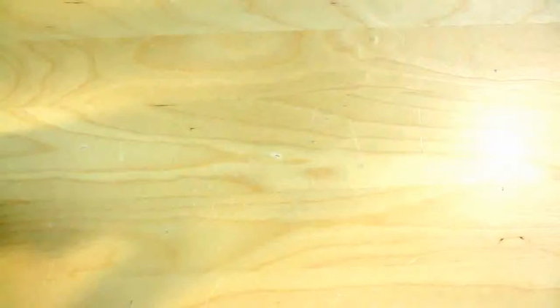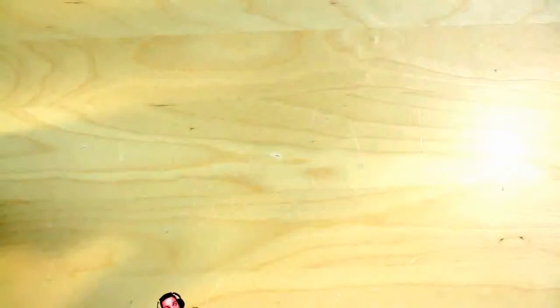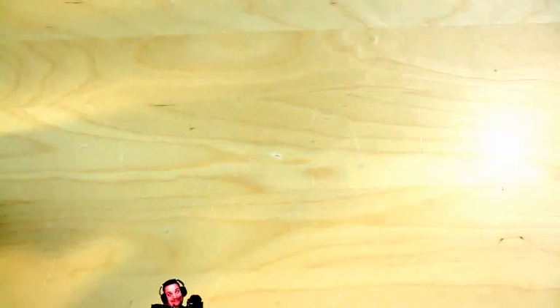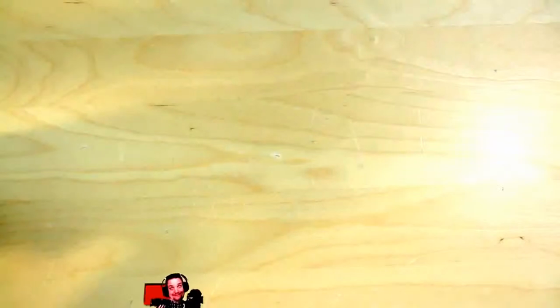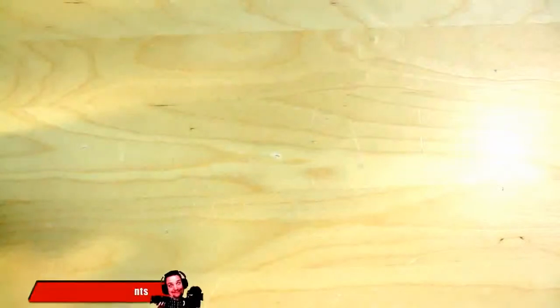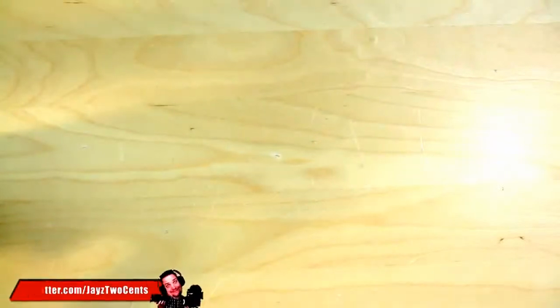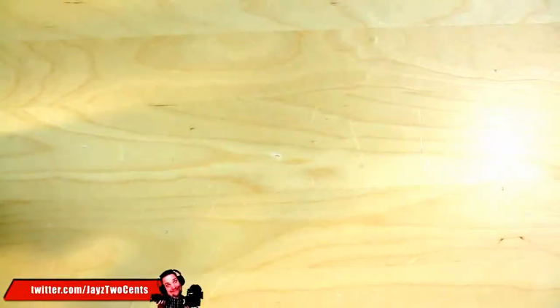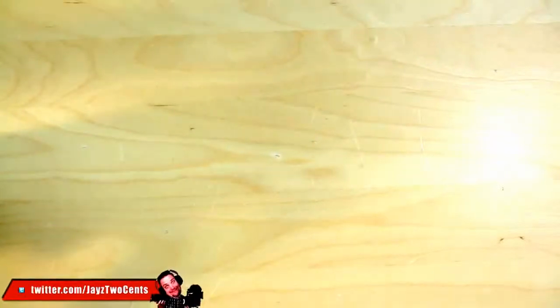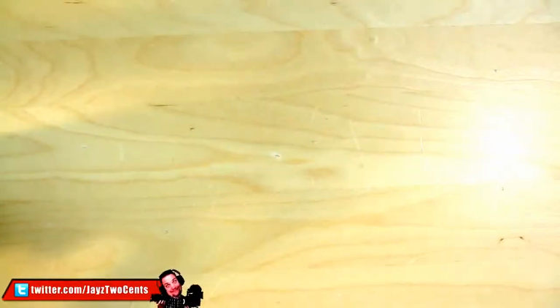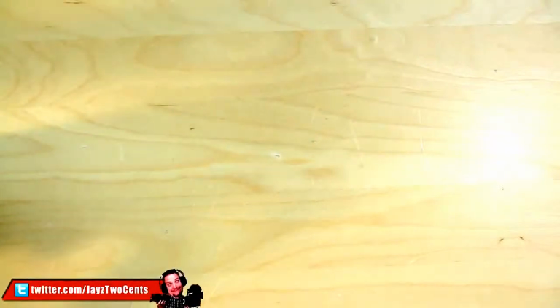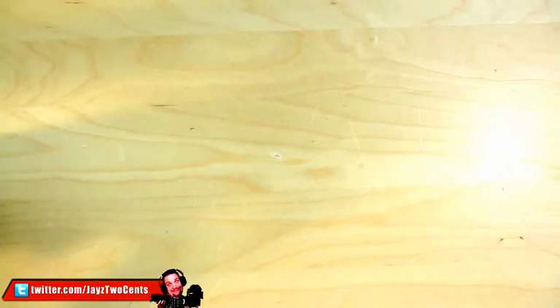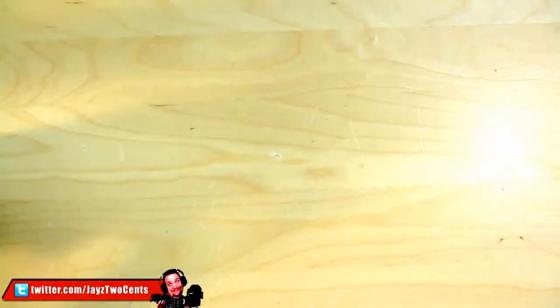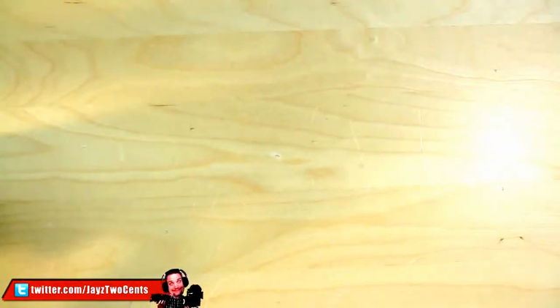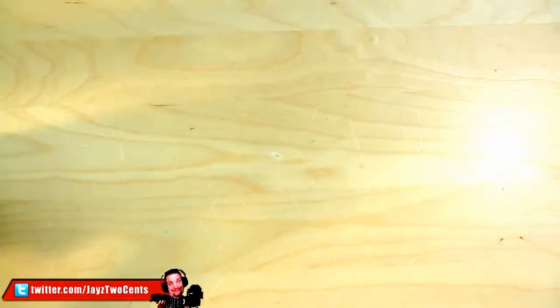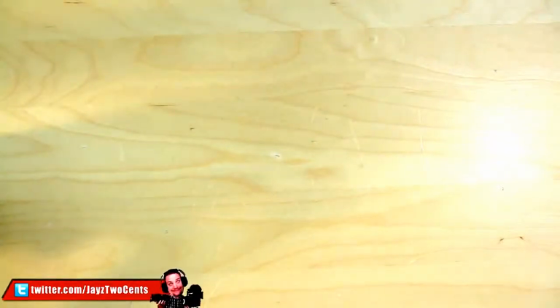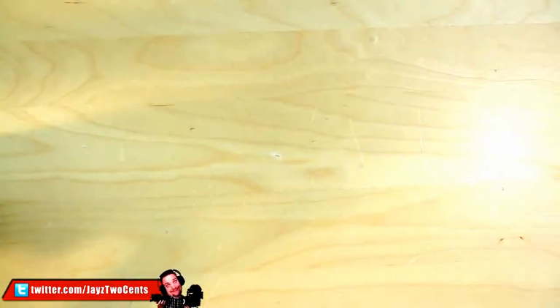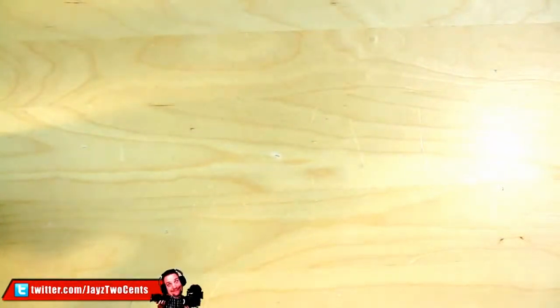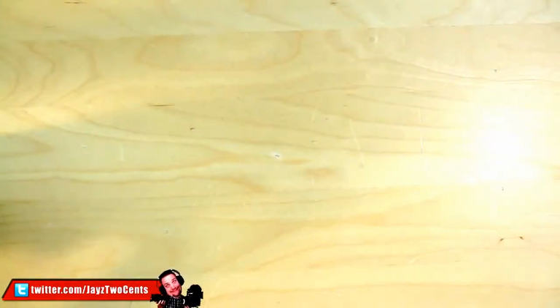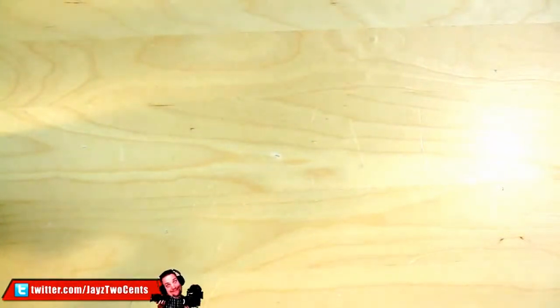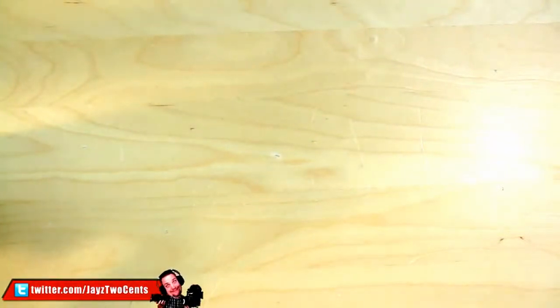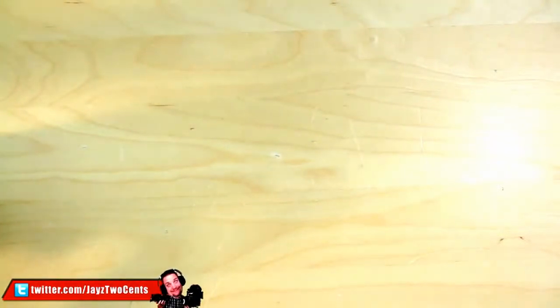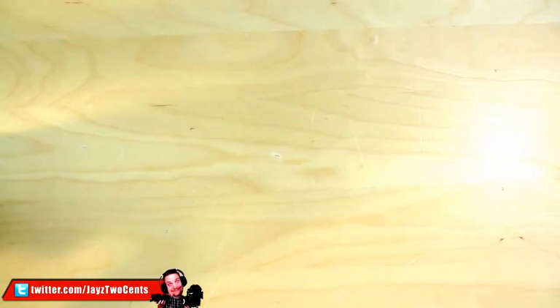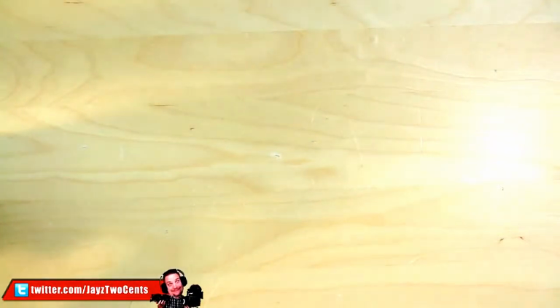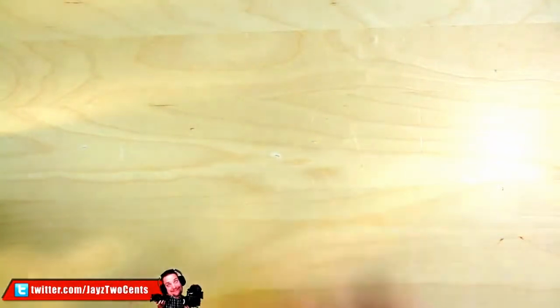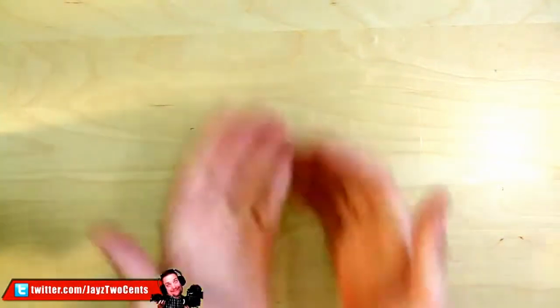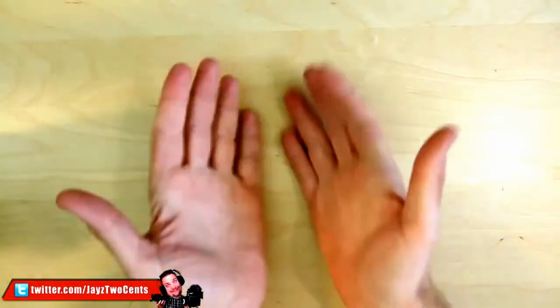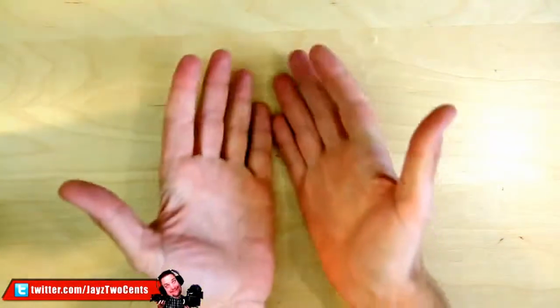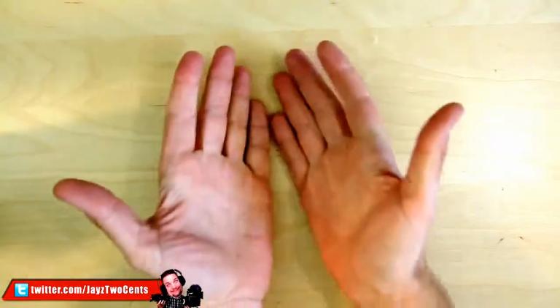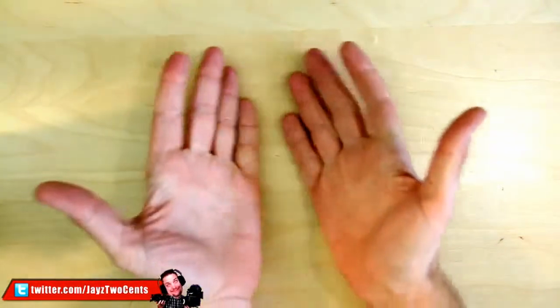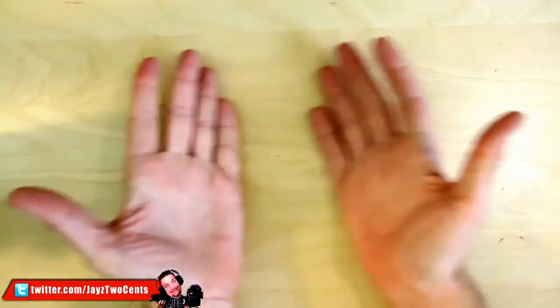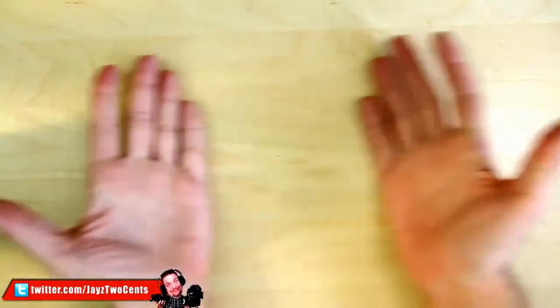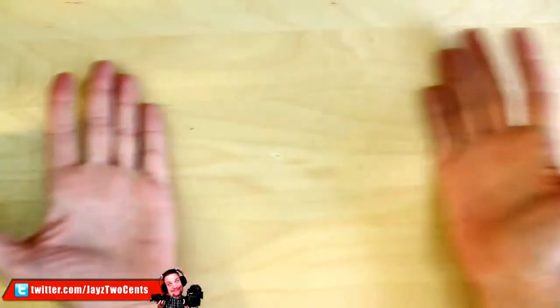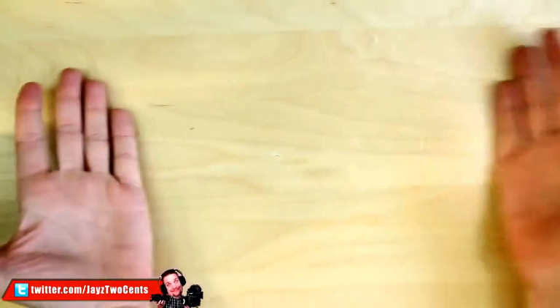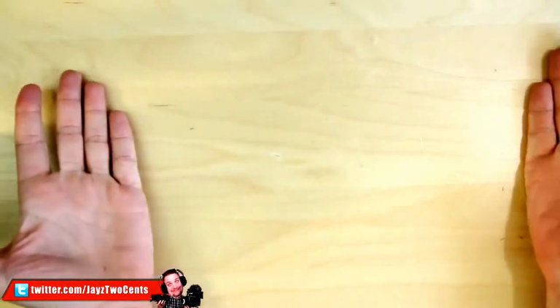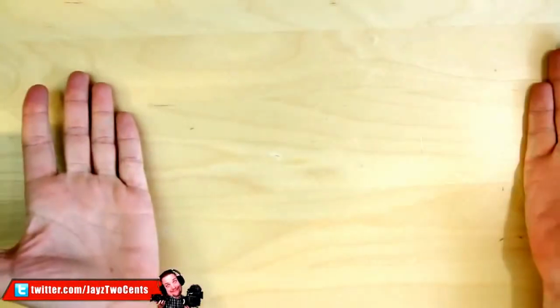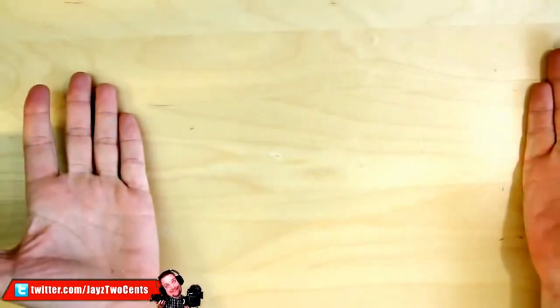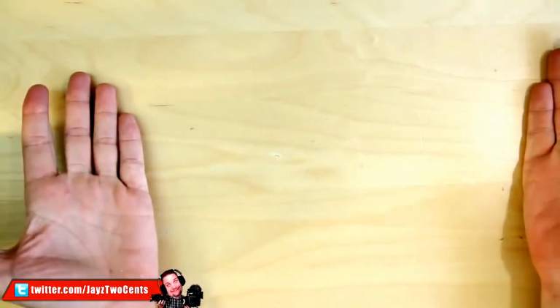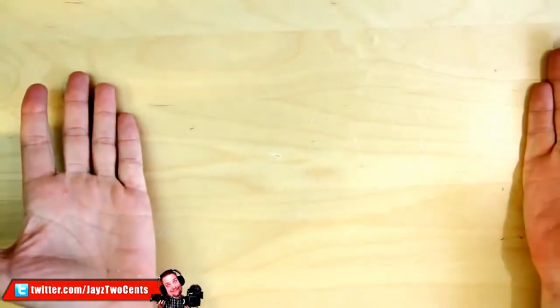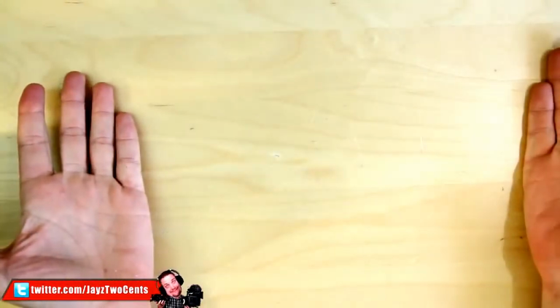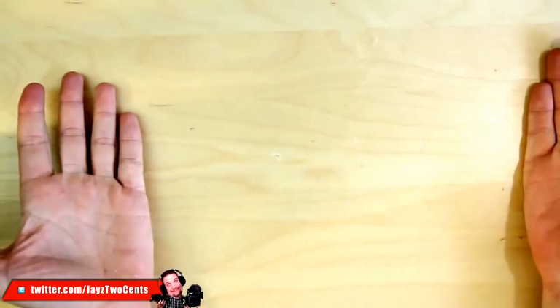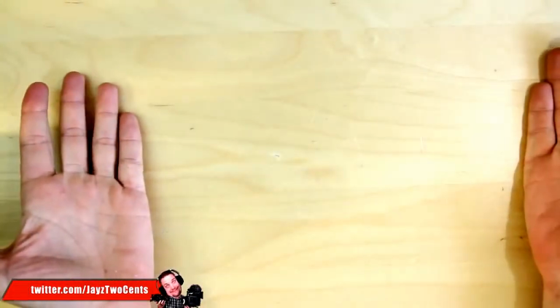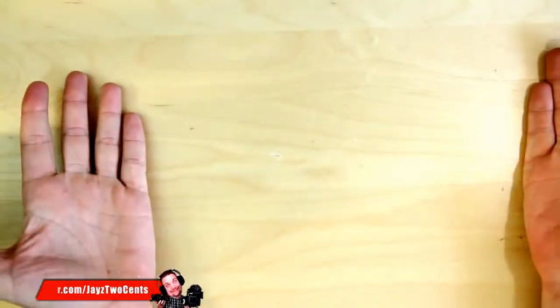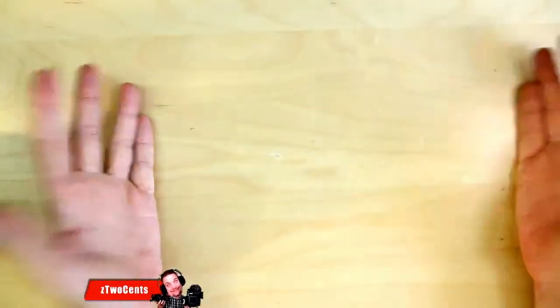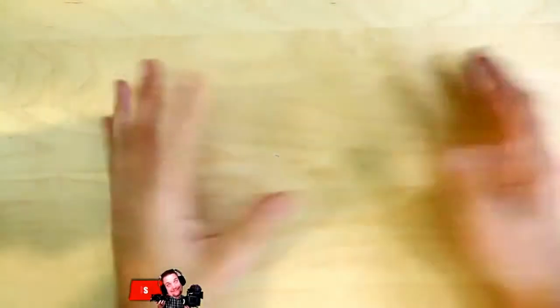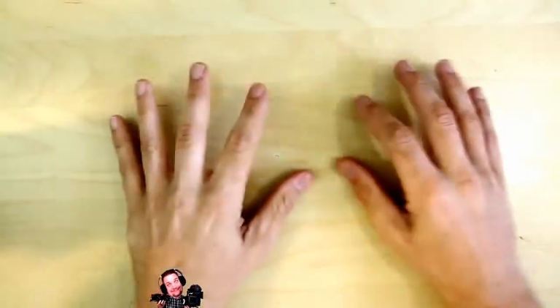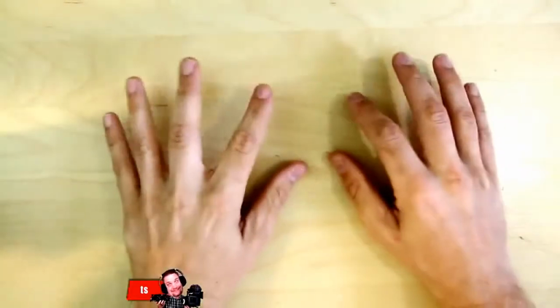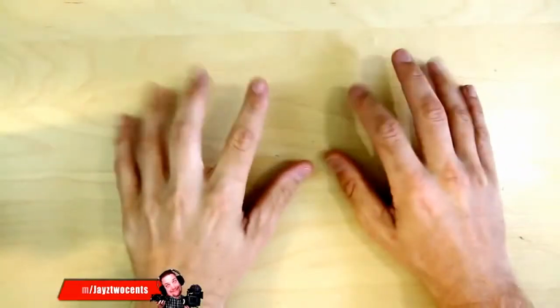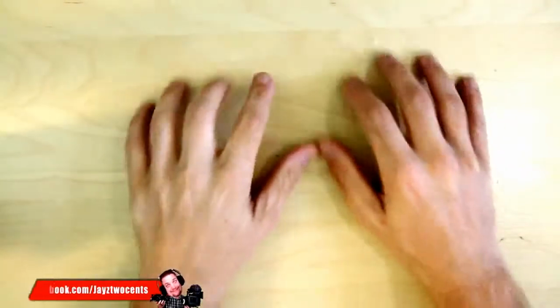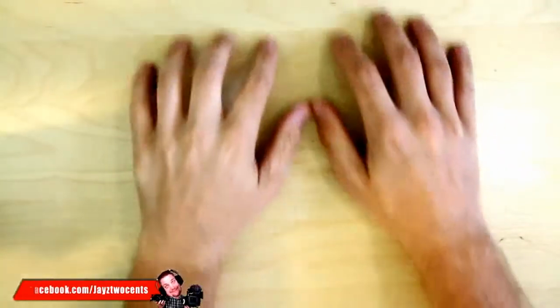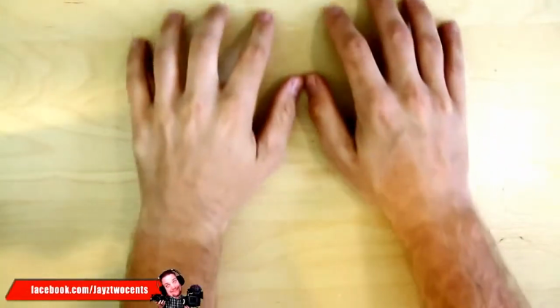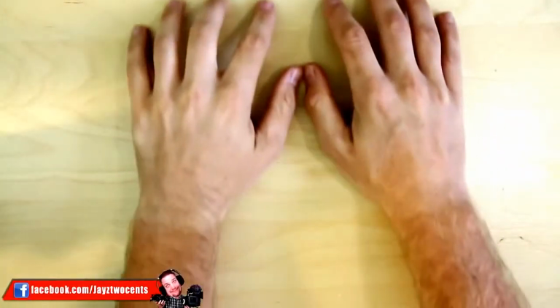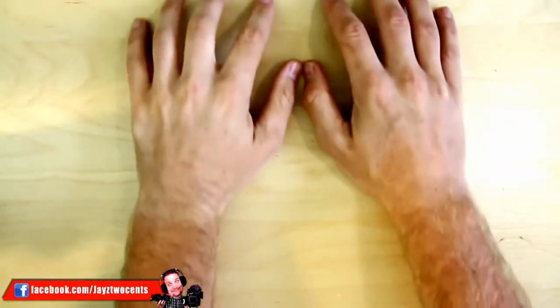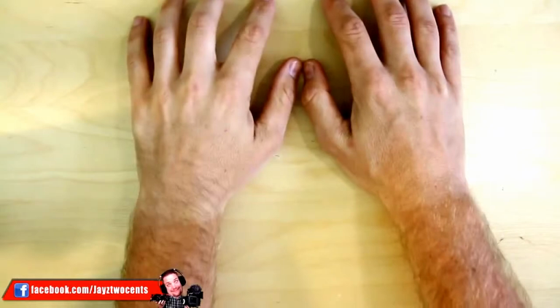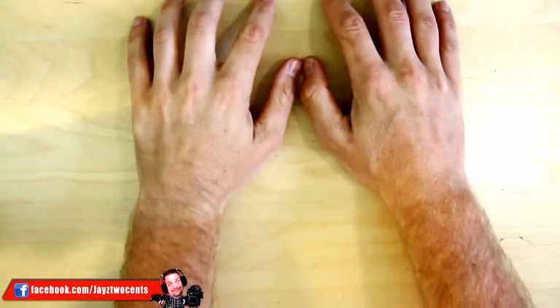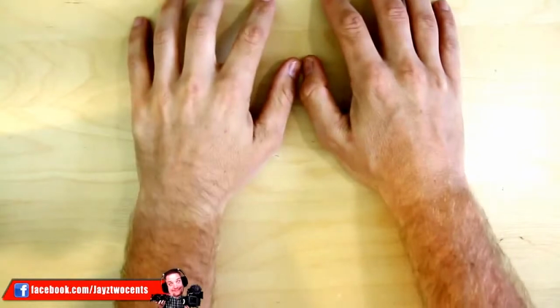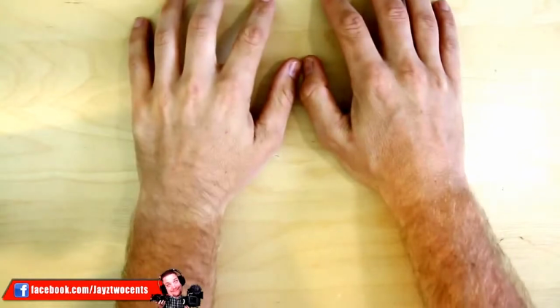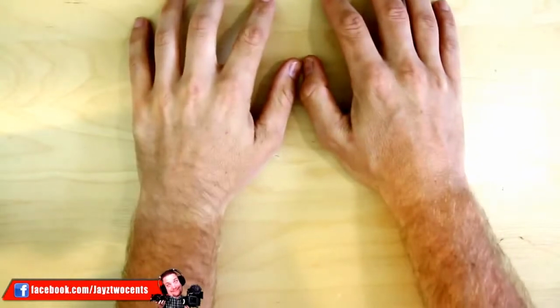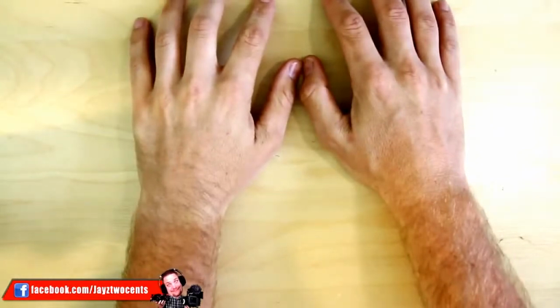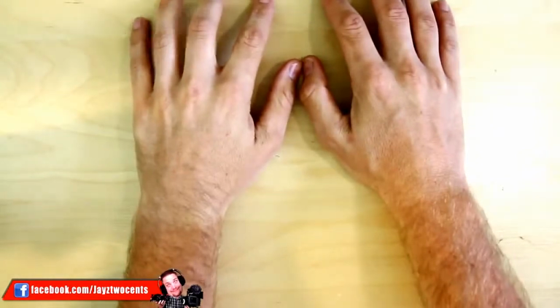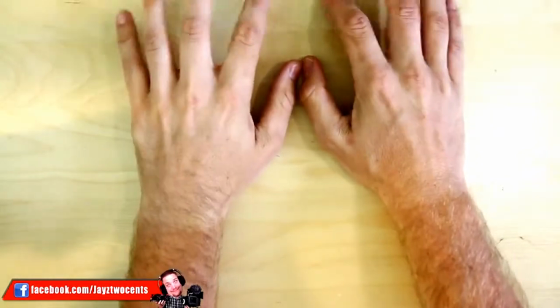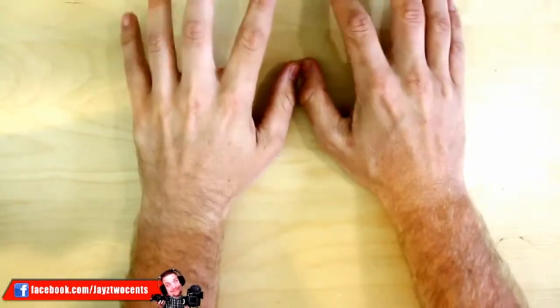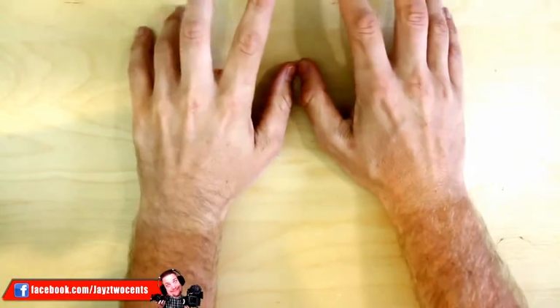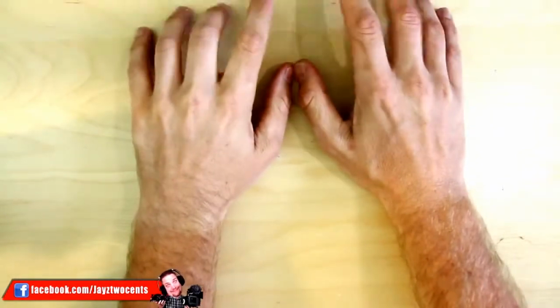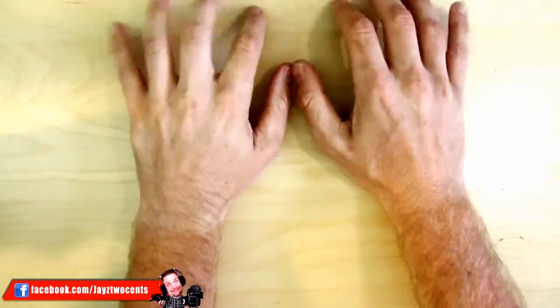Hey, what's up guys? Jace Two Cents and today we're gonna do a review of a piece of wood and my terrible tan lines from cycling.